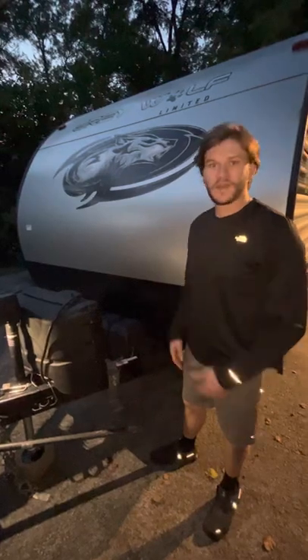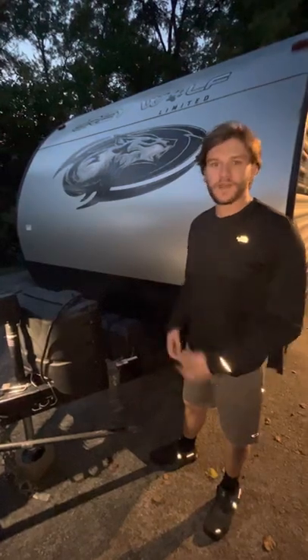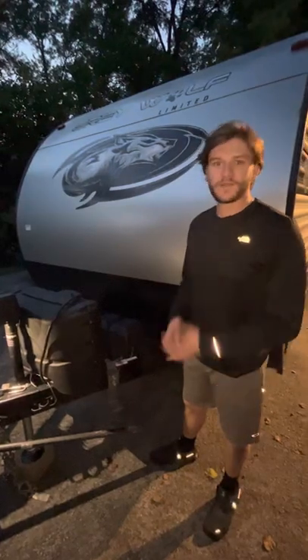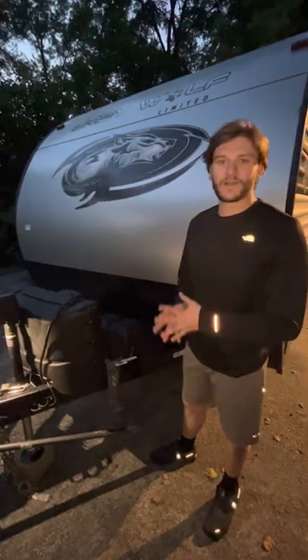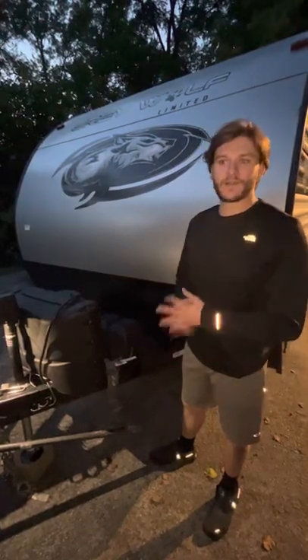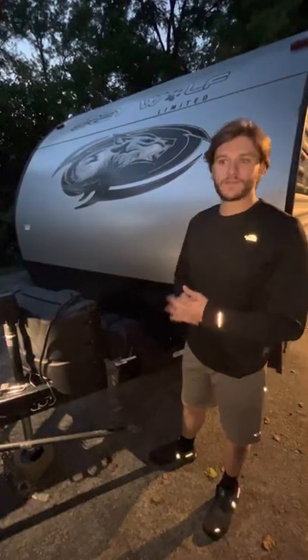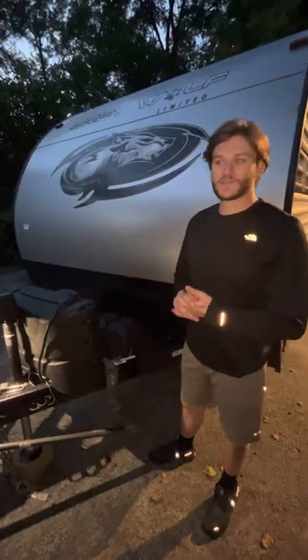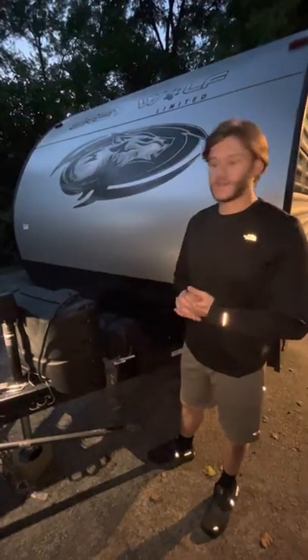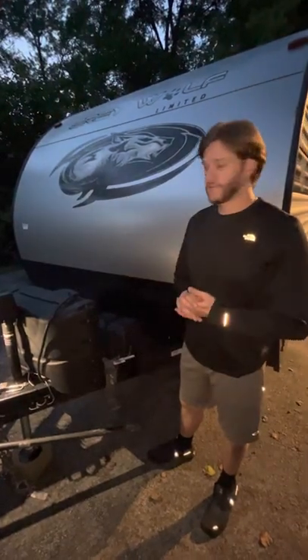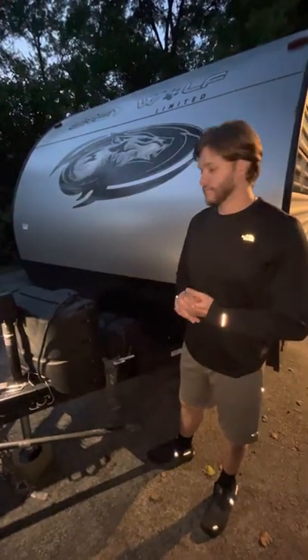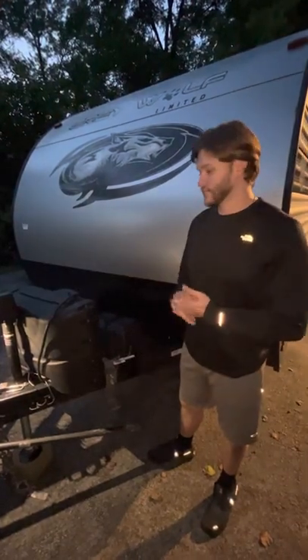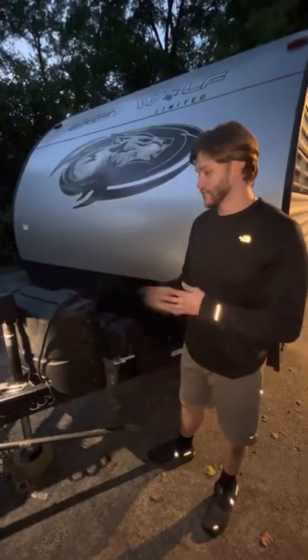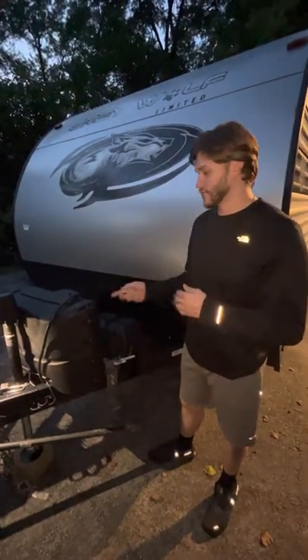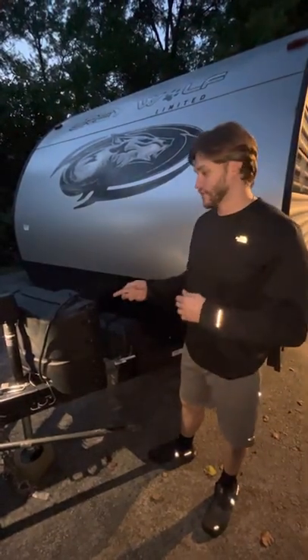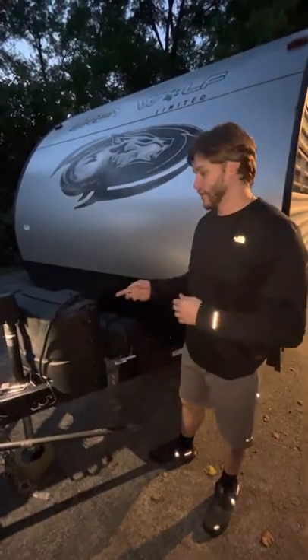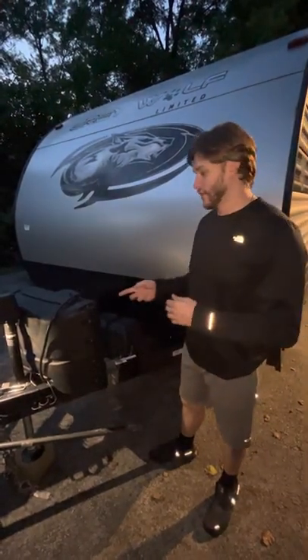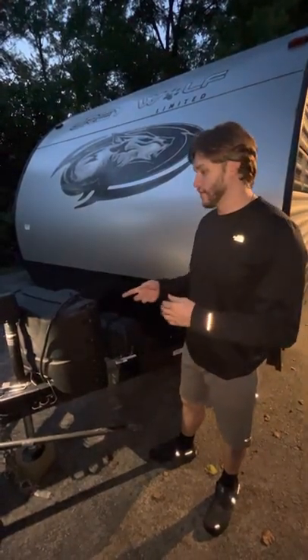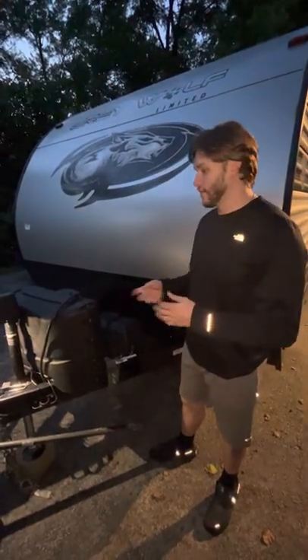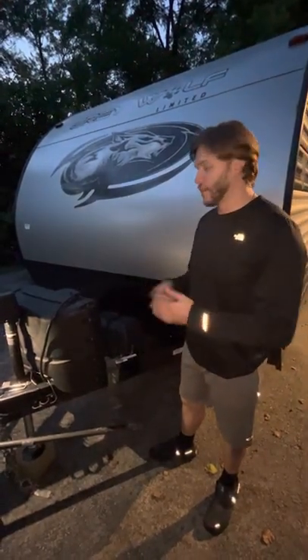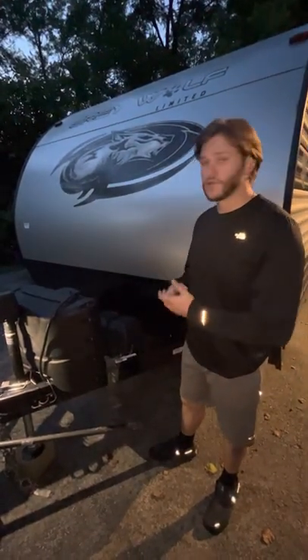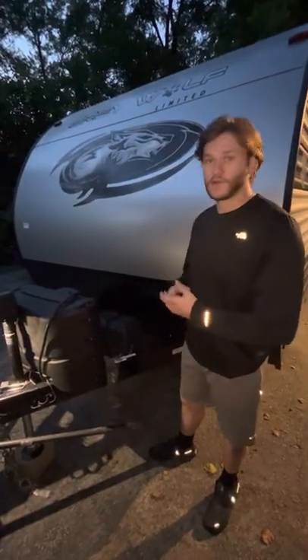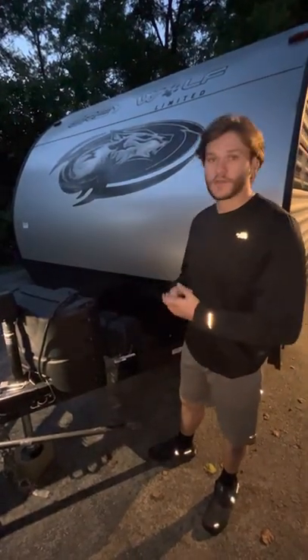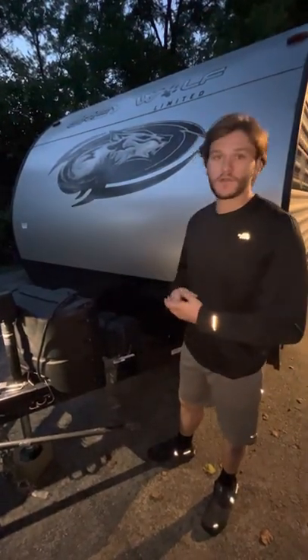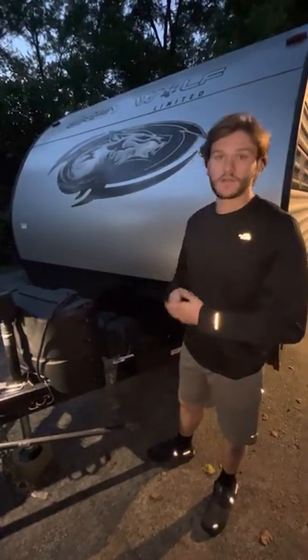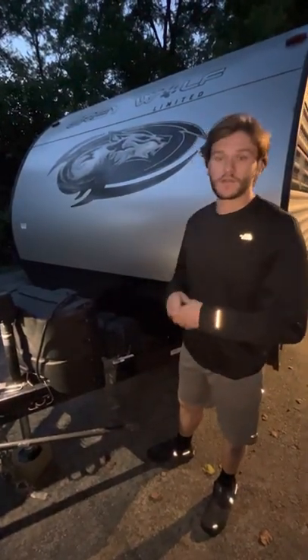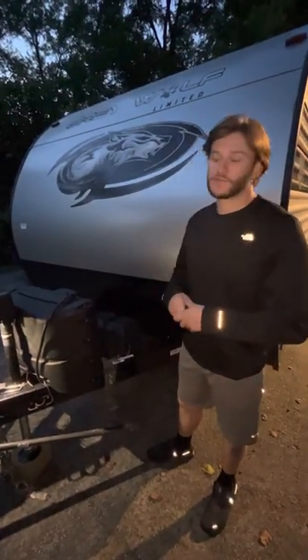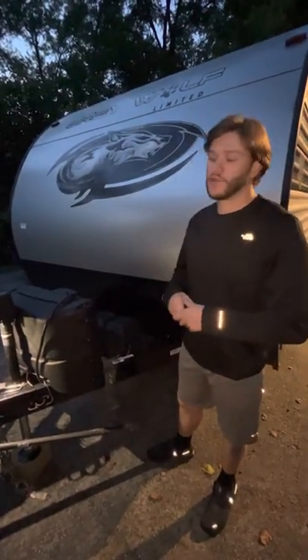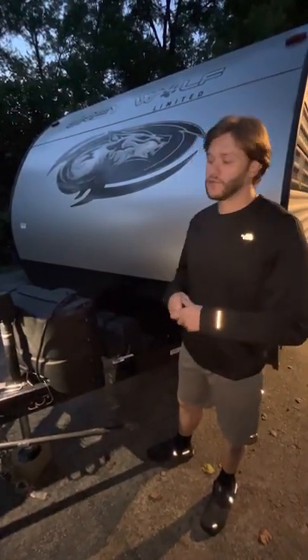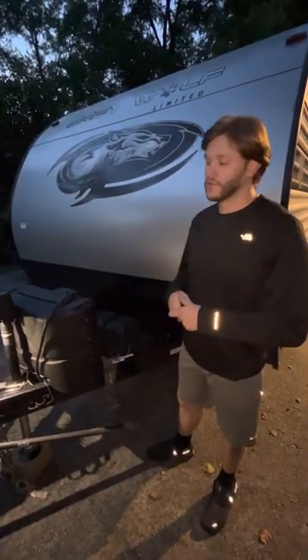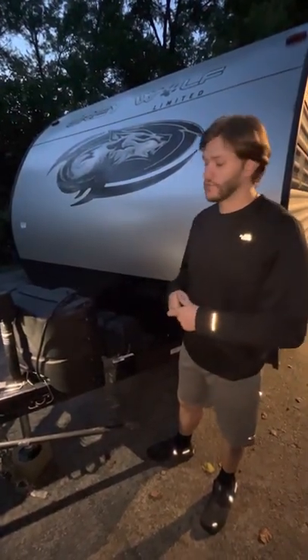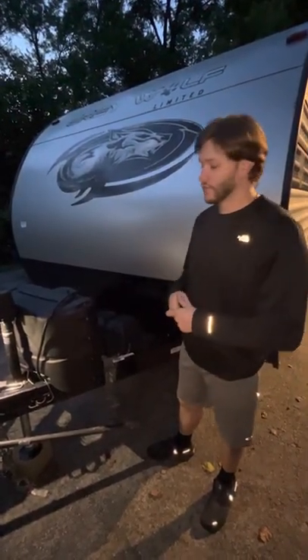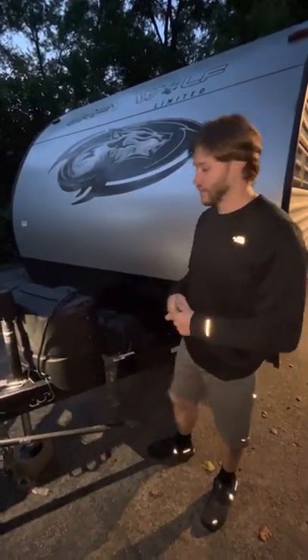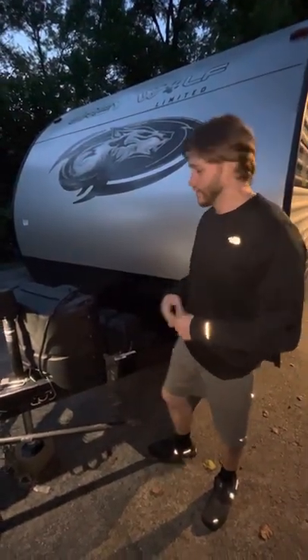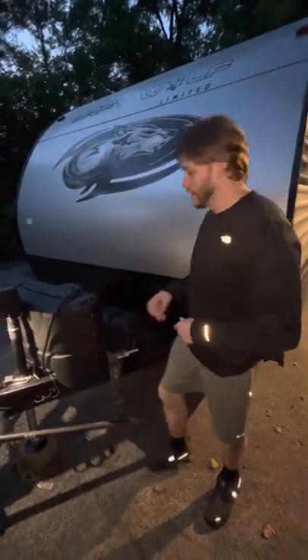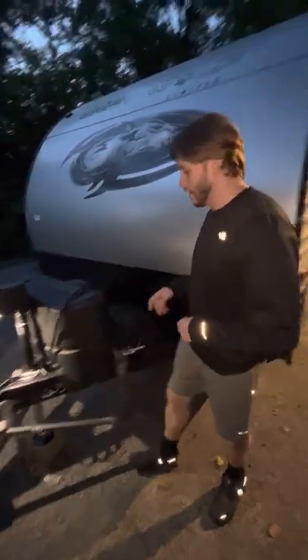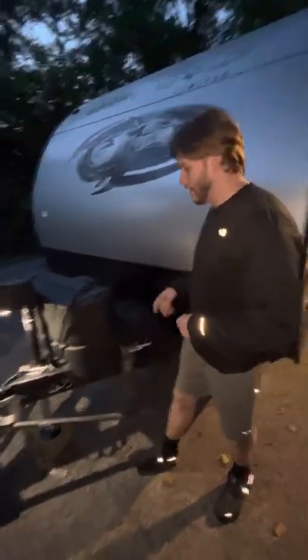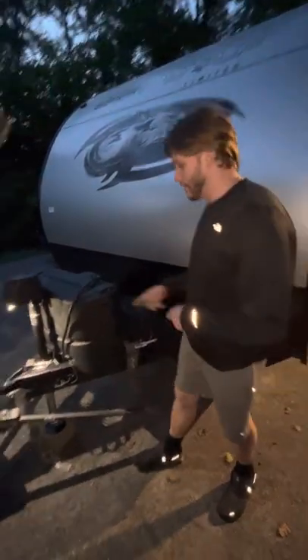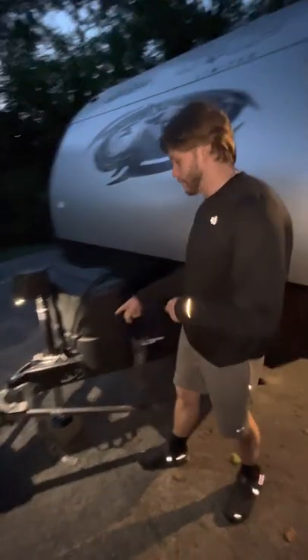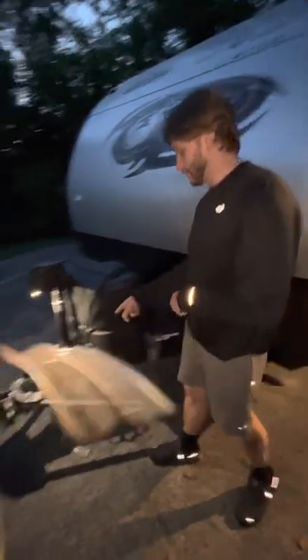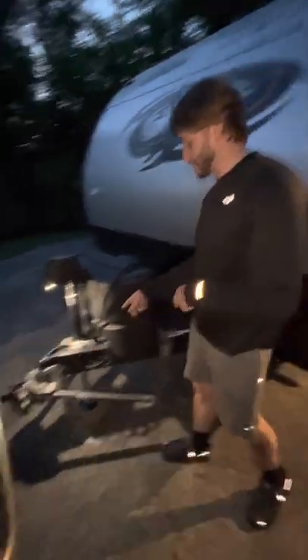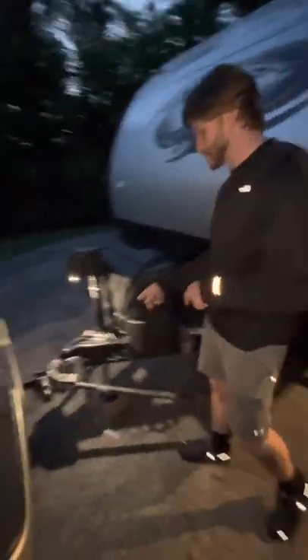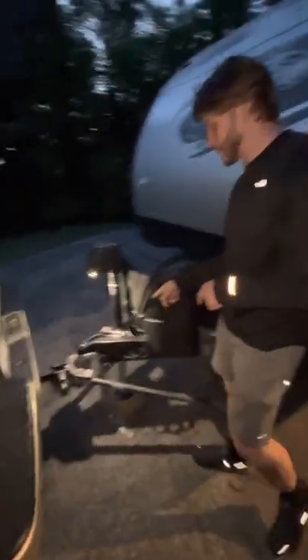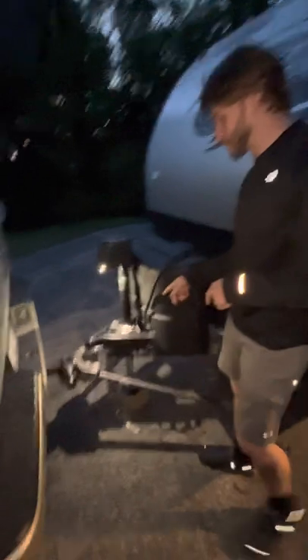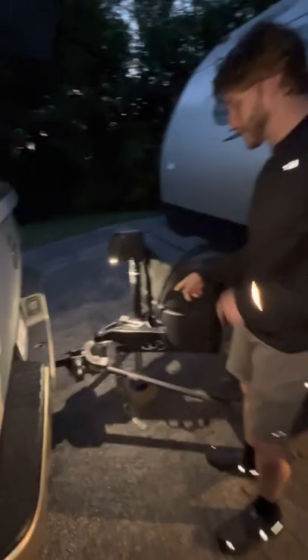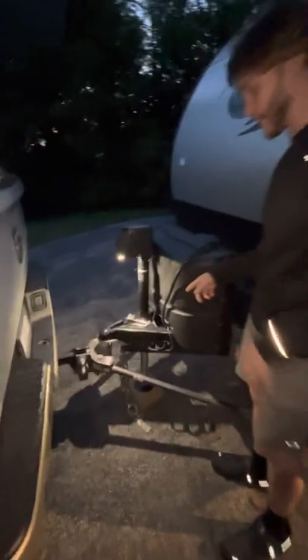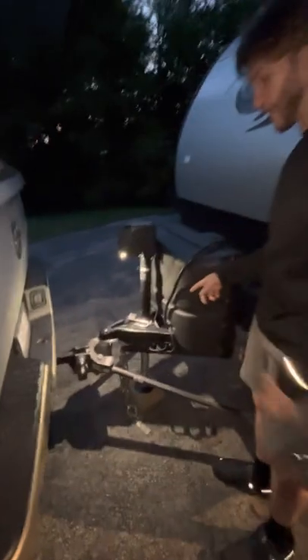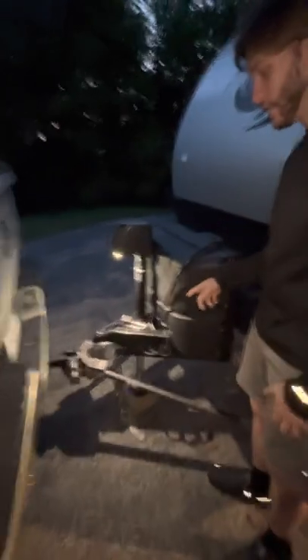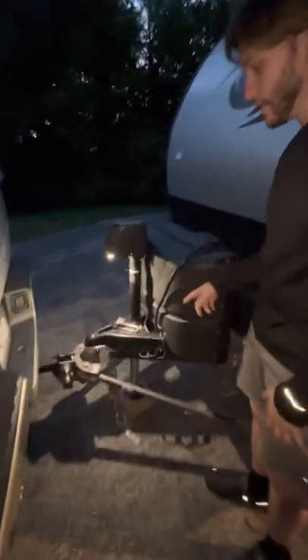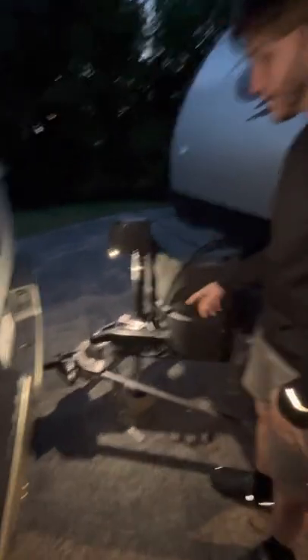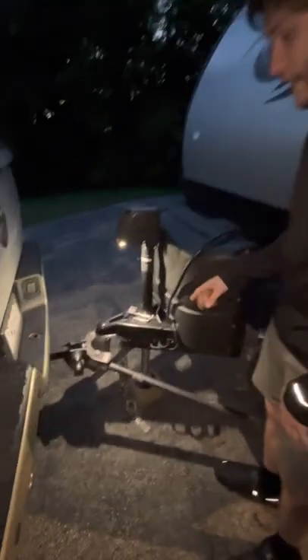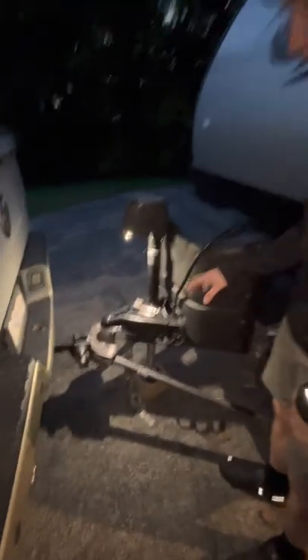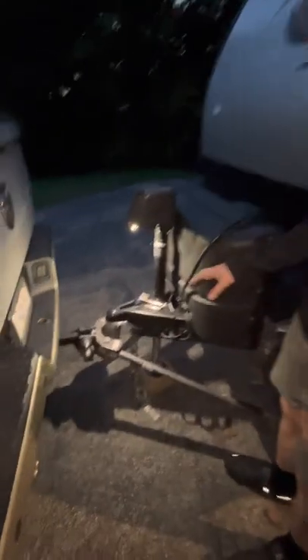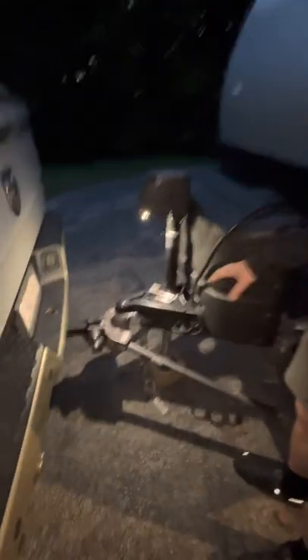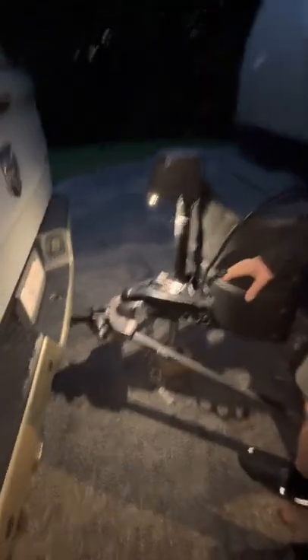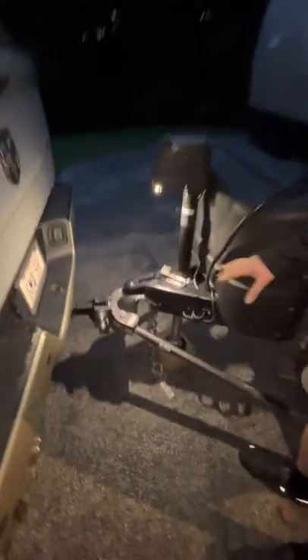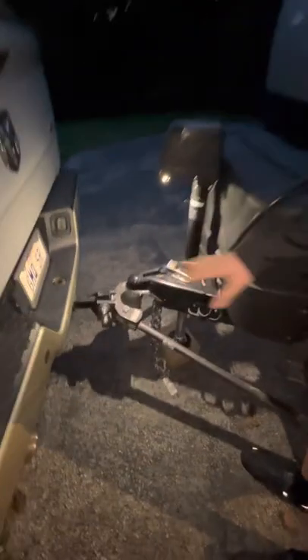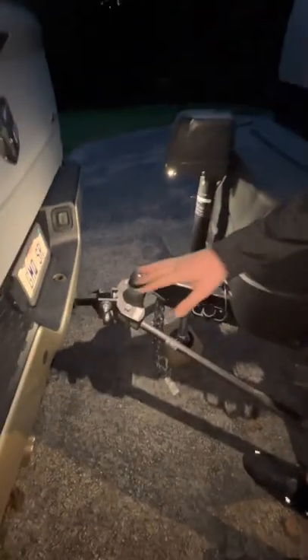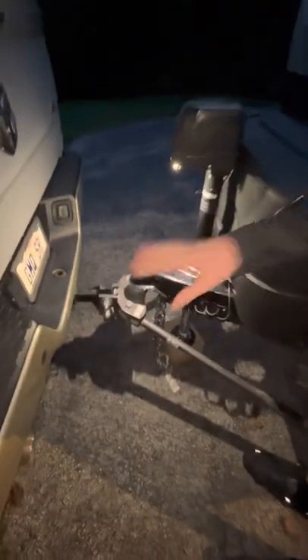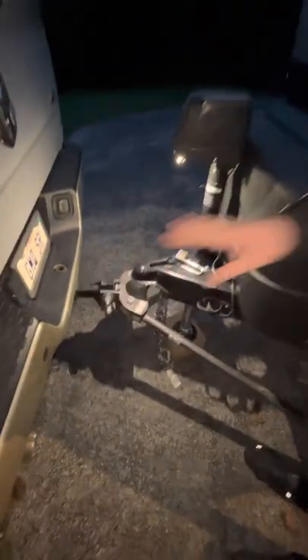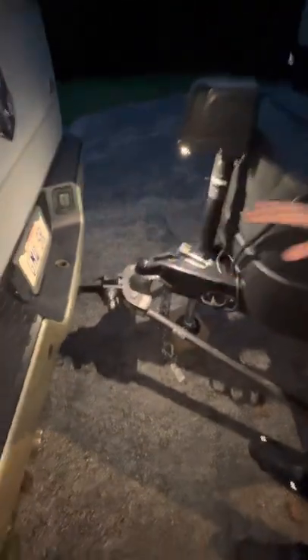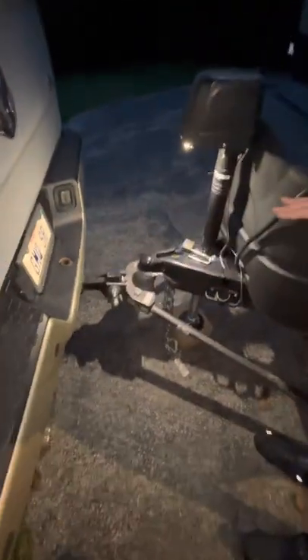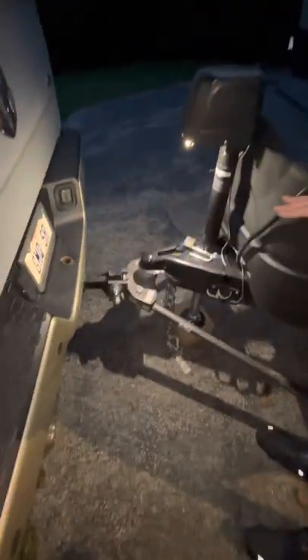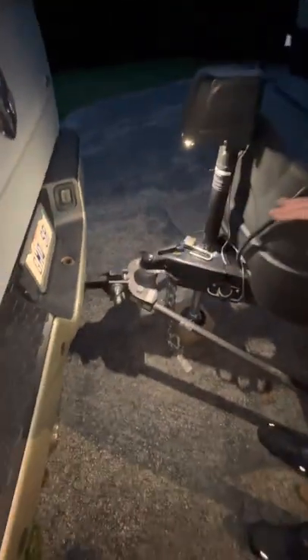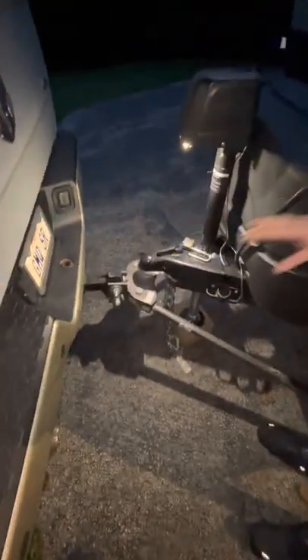Hey, my name is Jeff. I'm just going to show you how to unhook and hook your trailer really quick. We're going to start by having it back up to the car.